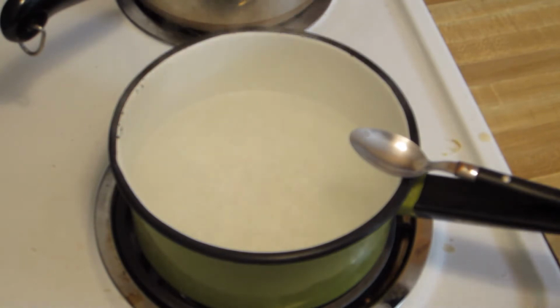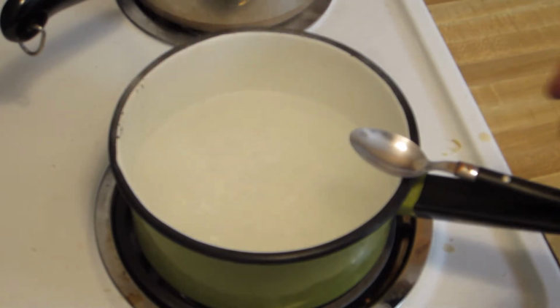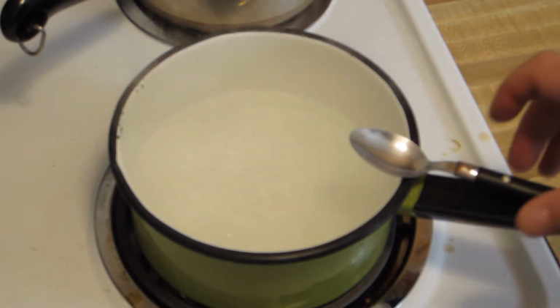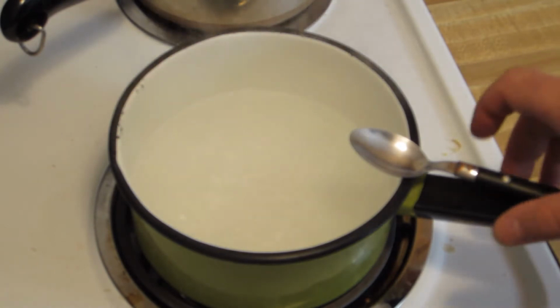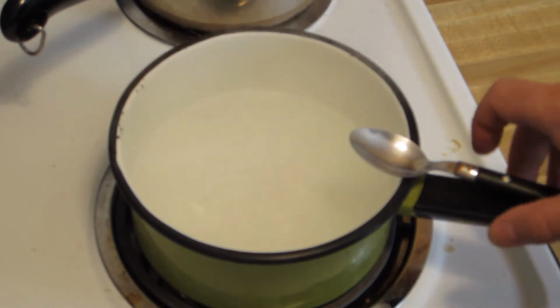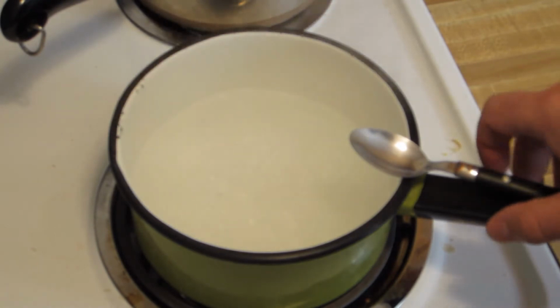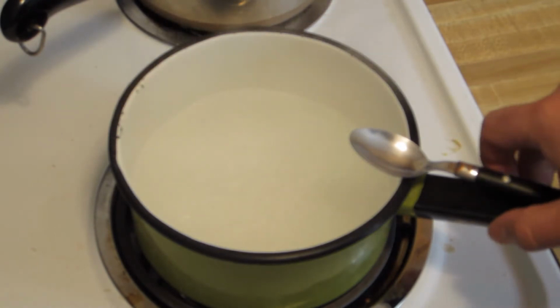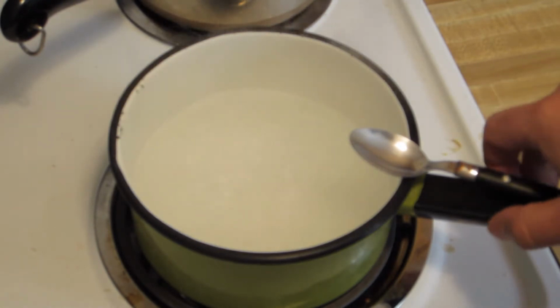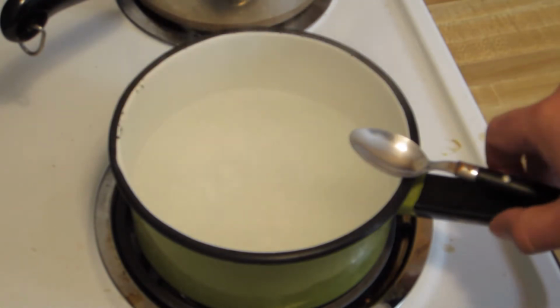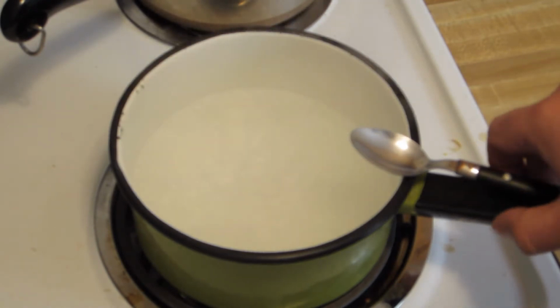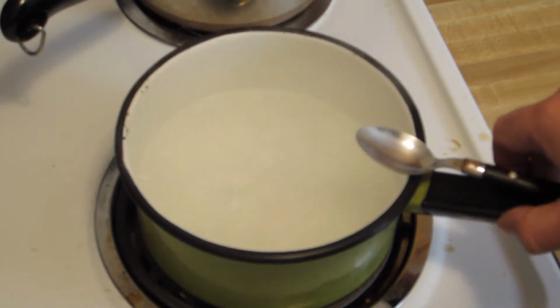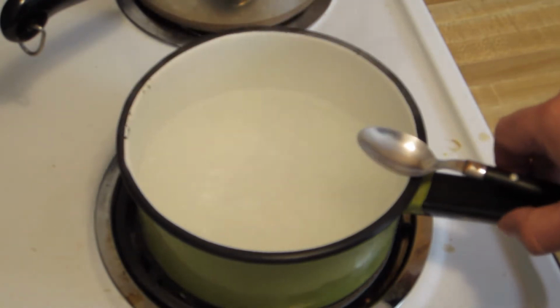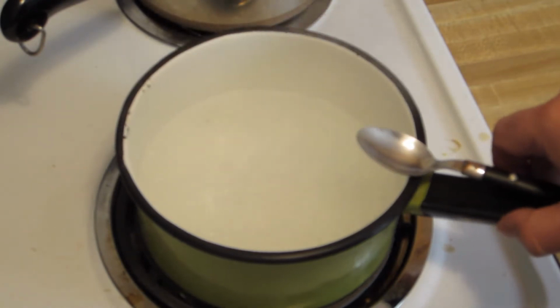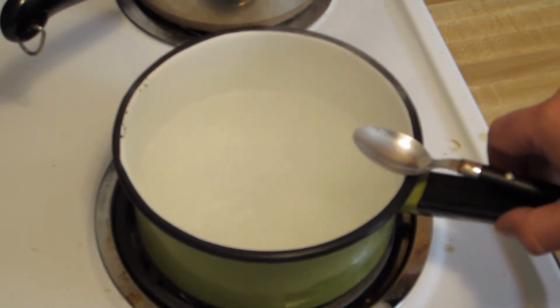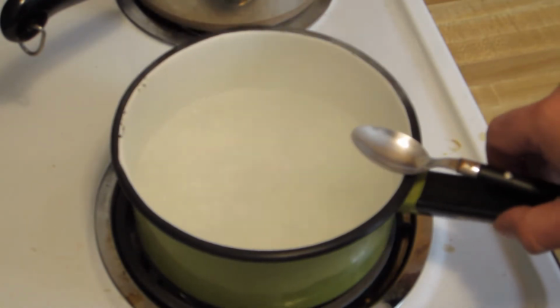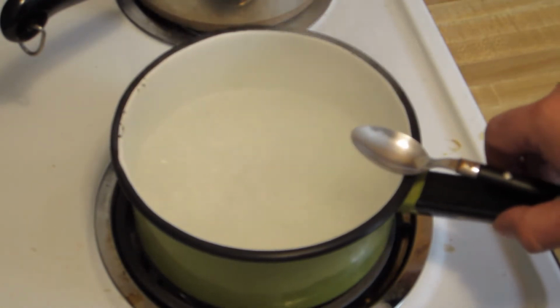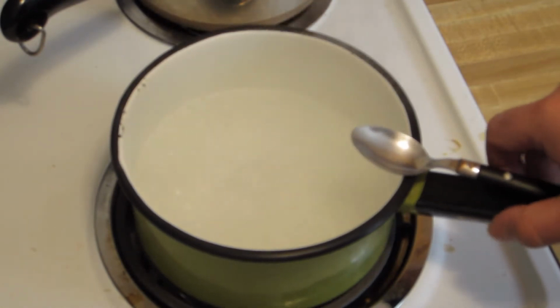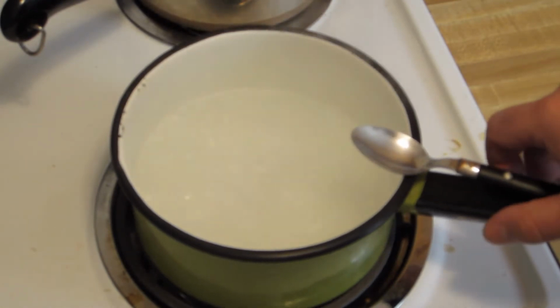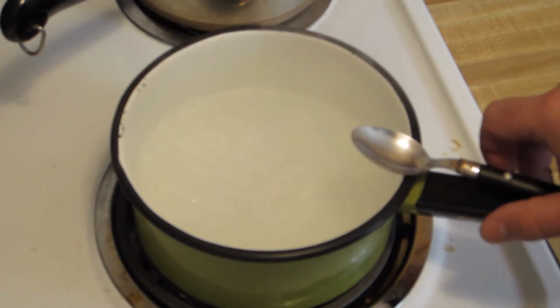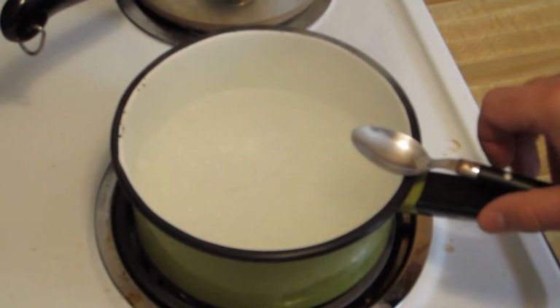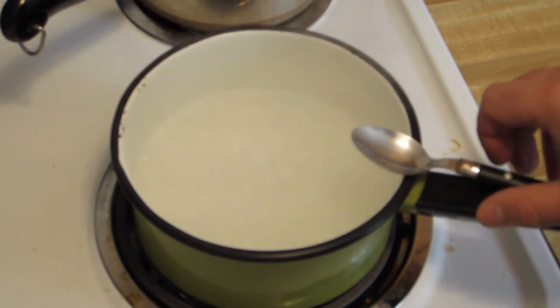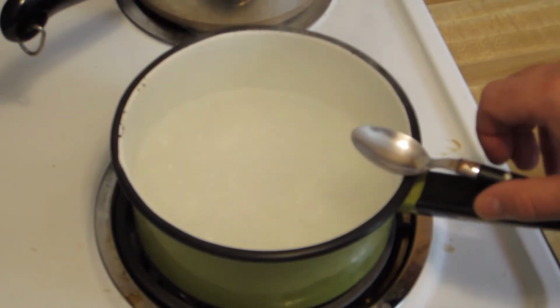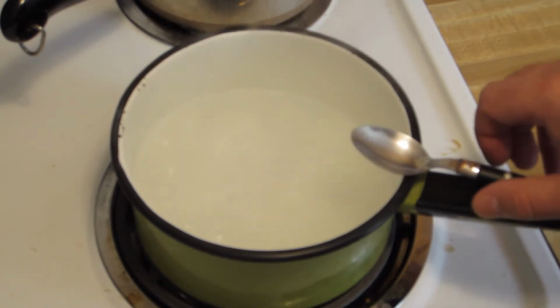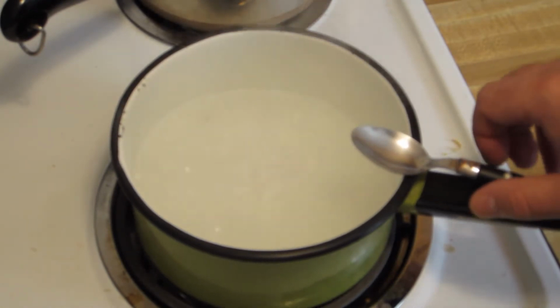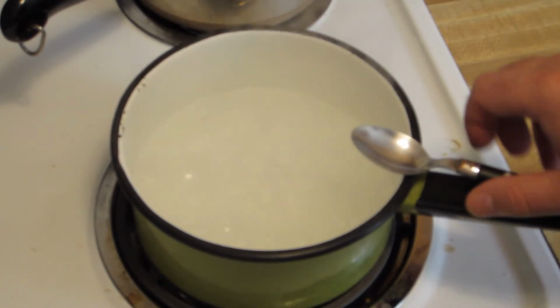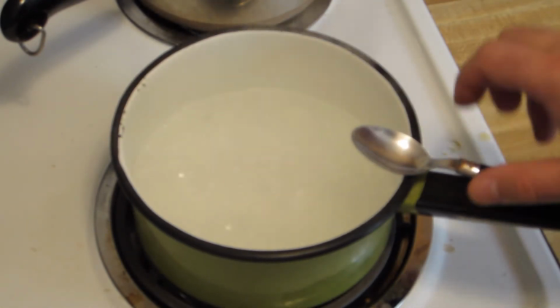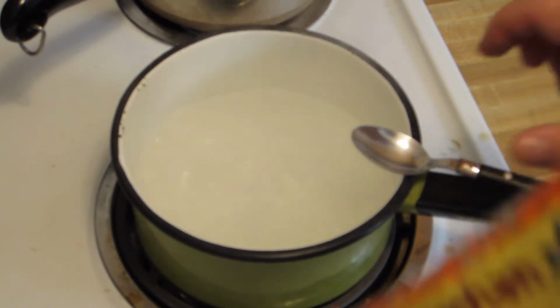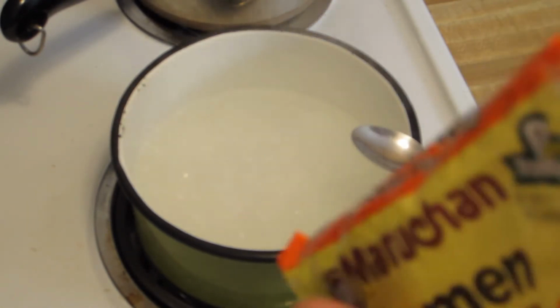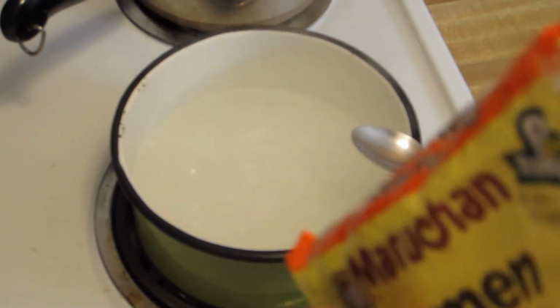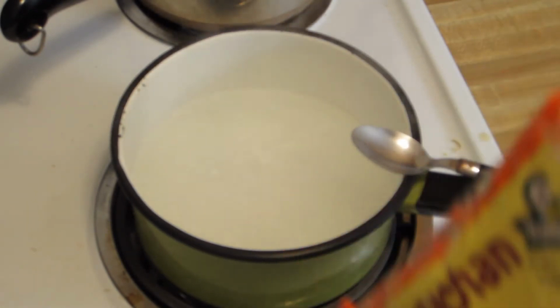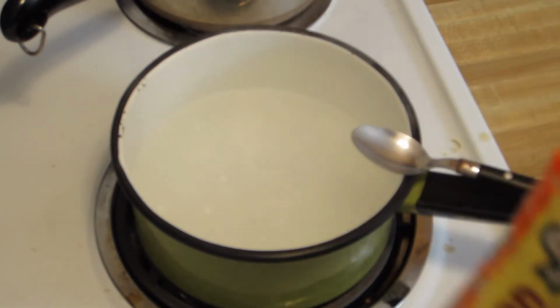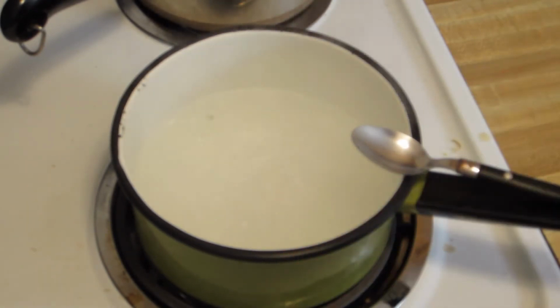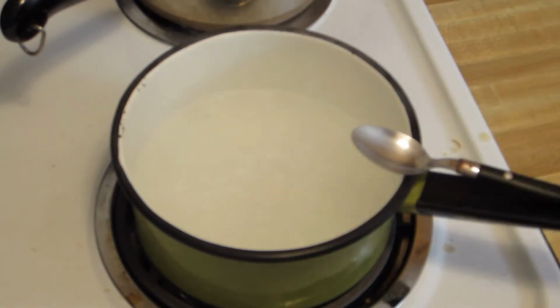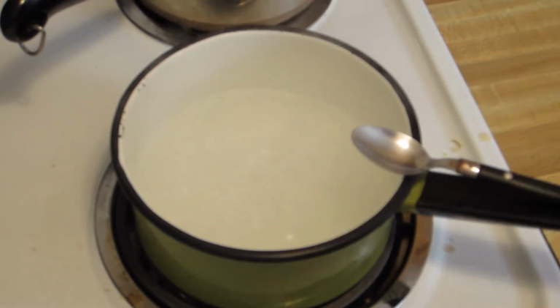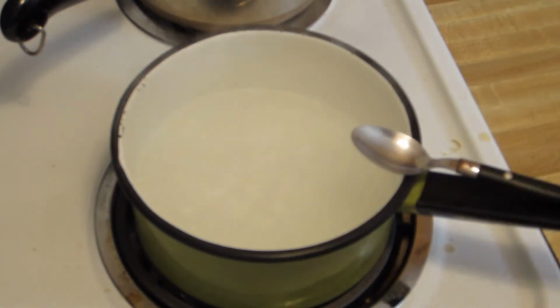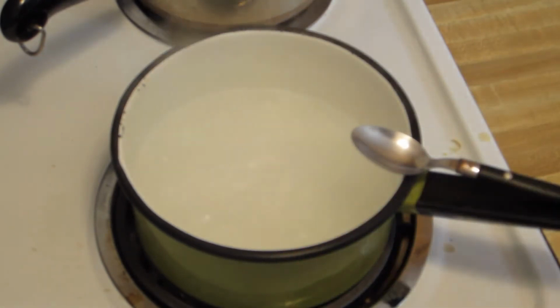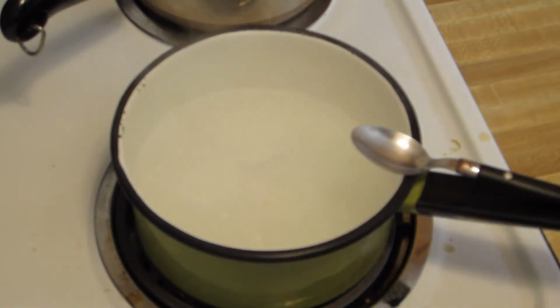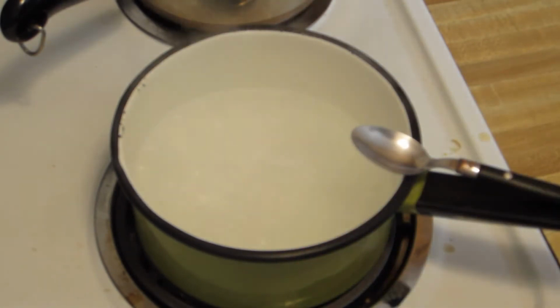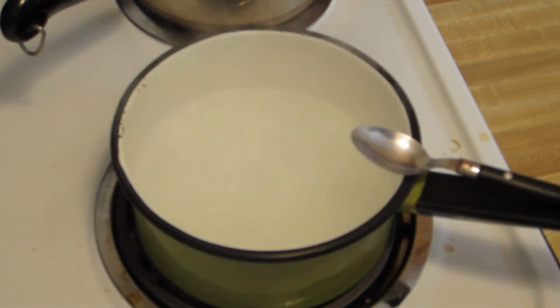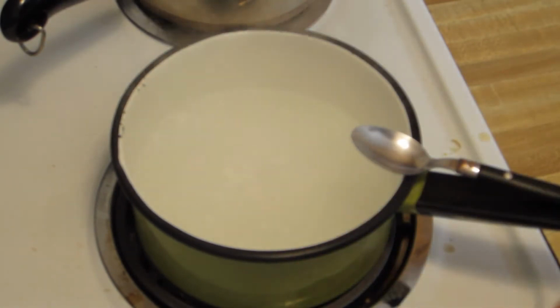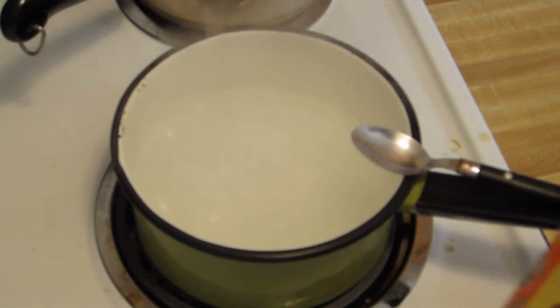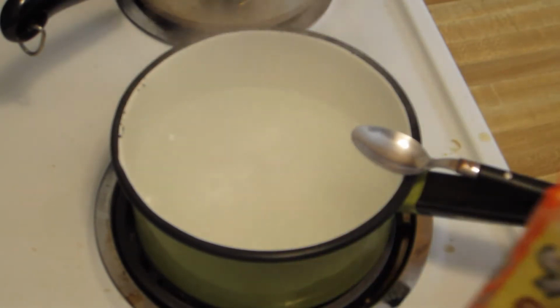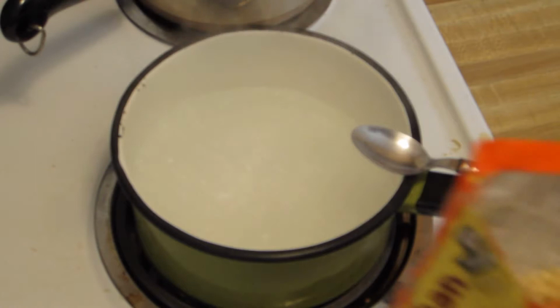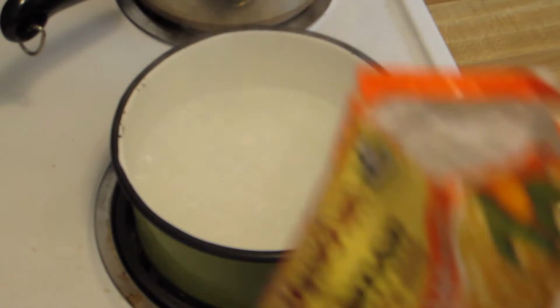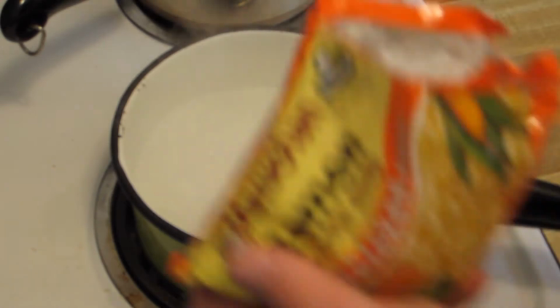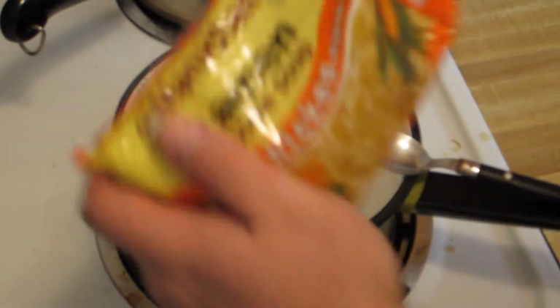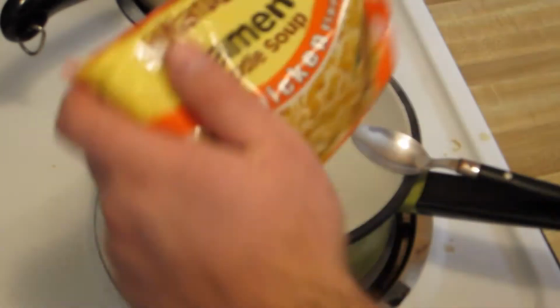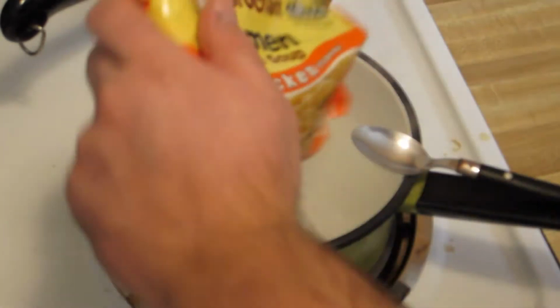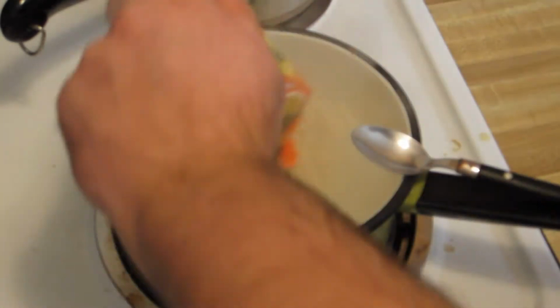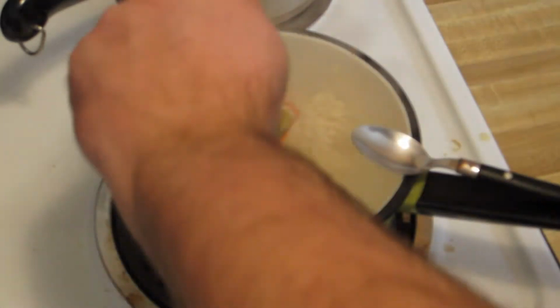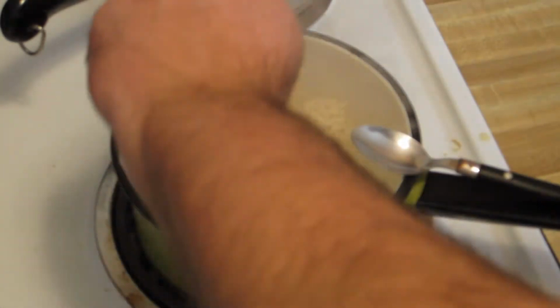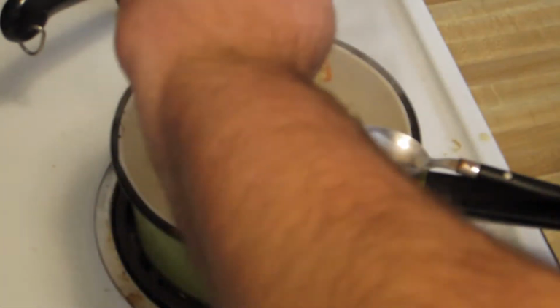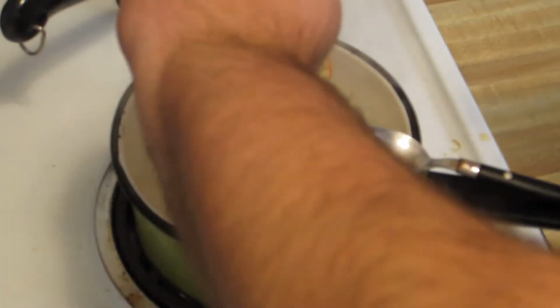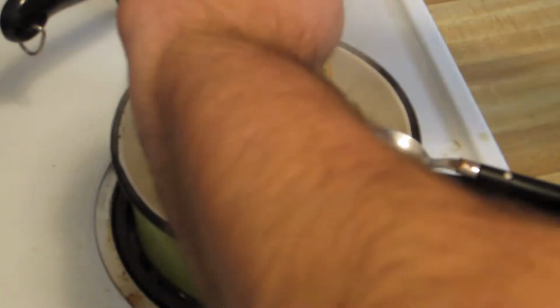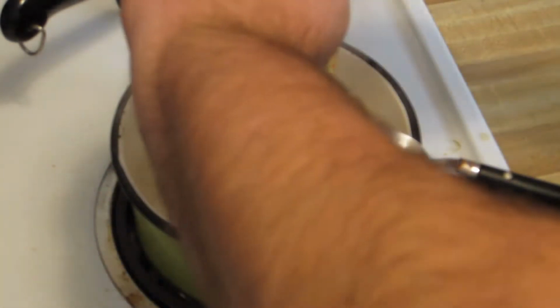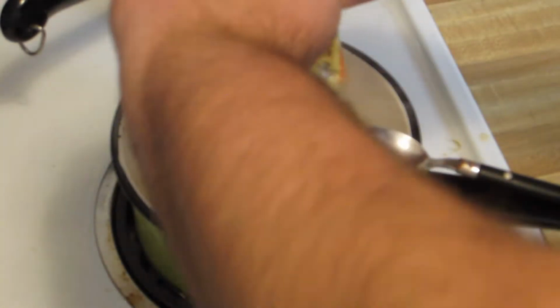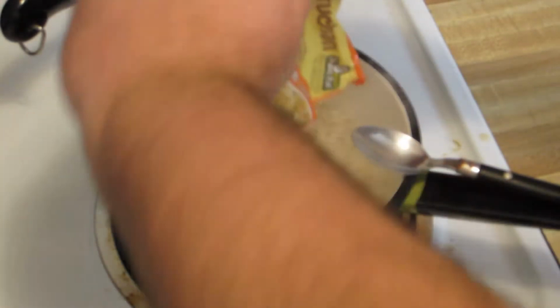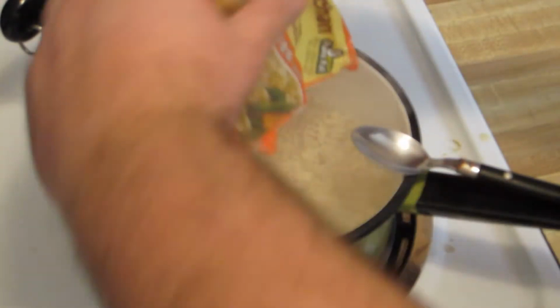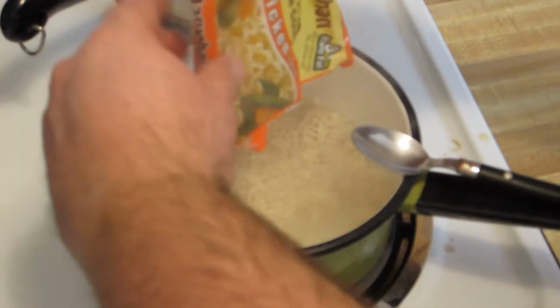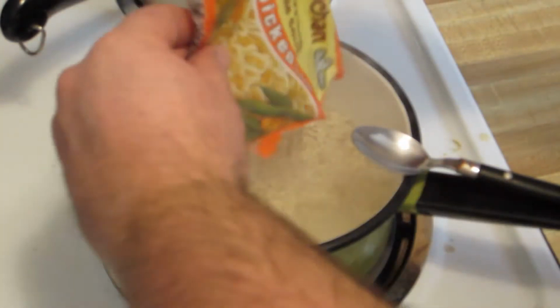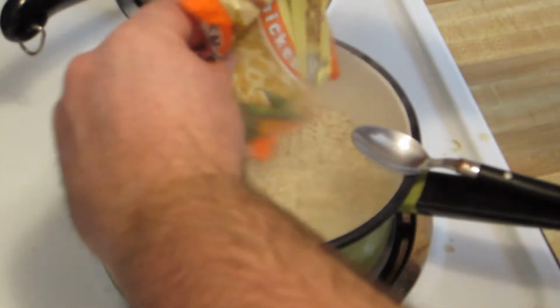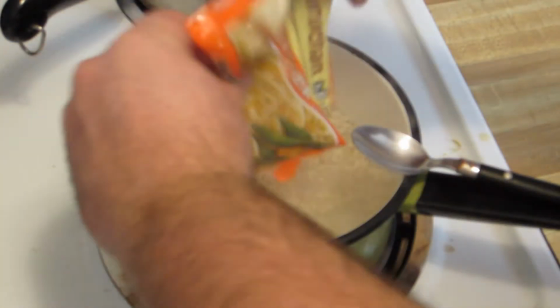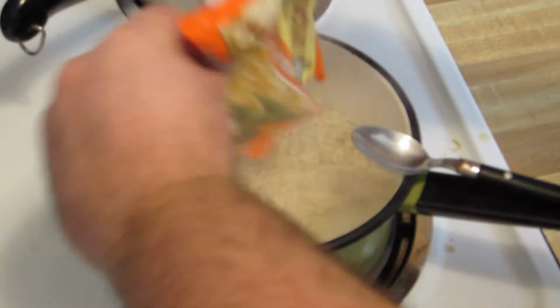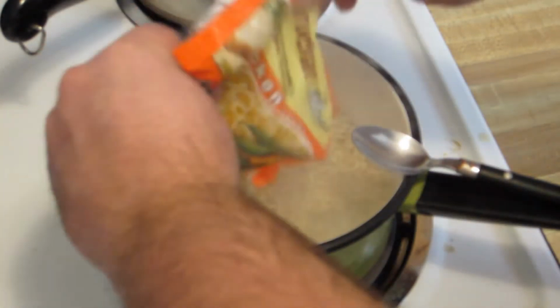We've got the water boiling. I actually used two and a half cups of water instead of the two that it recommends. So we'll dump that in there.